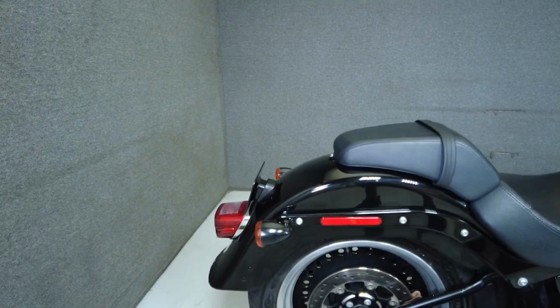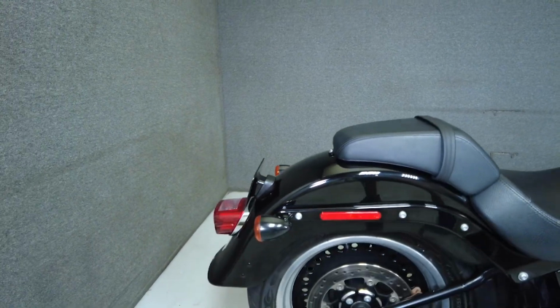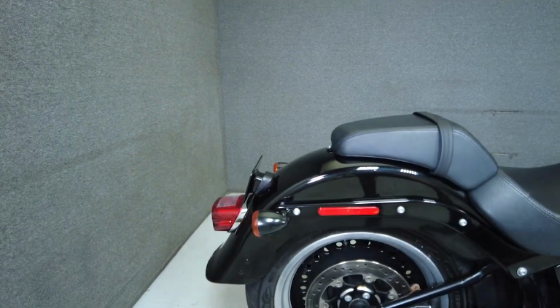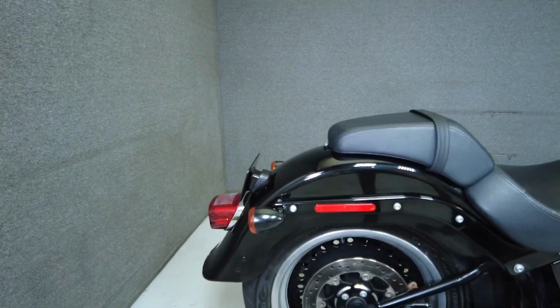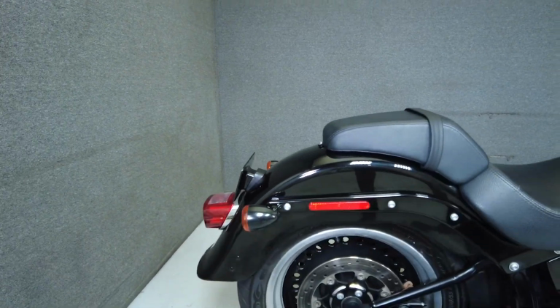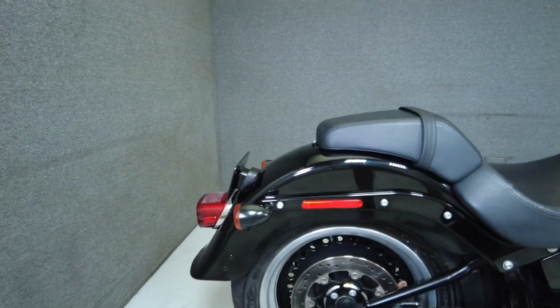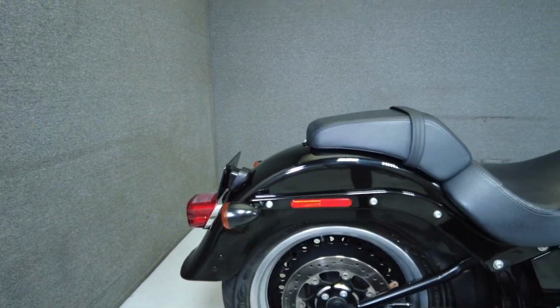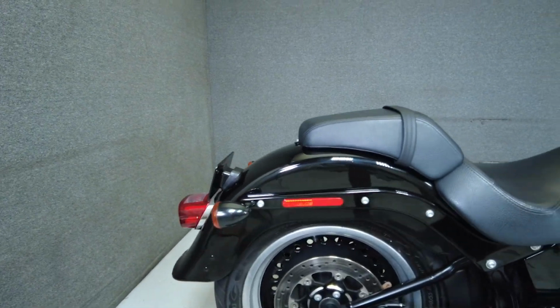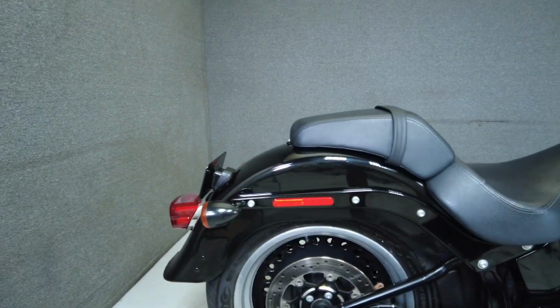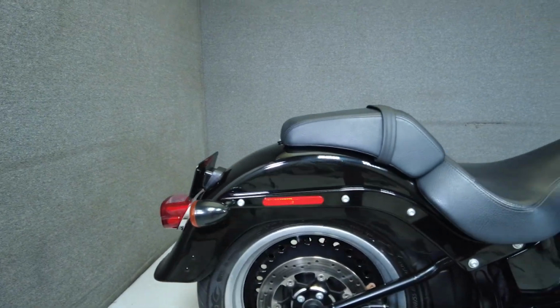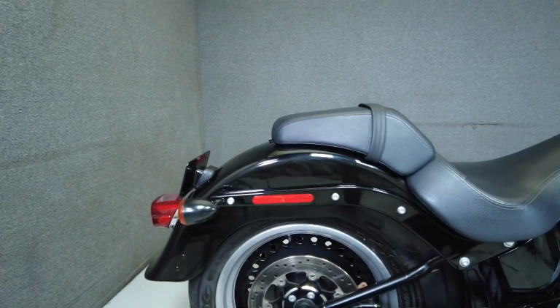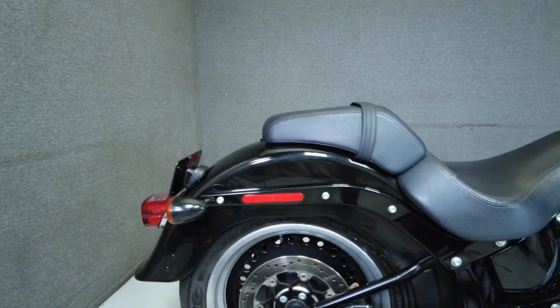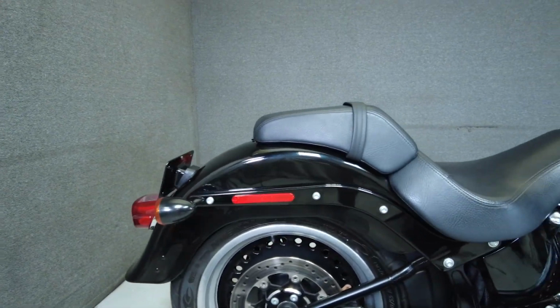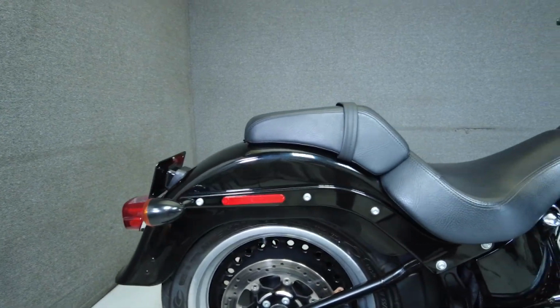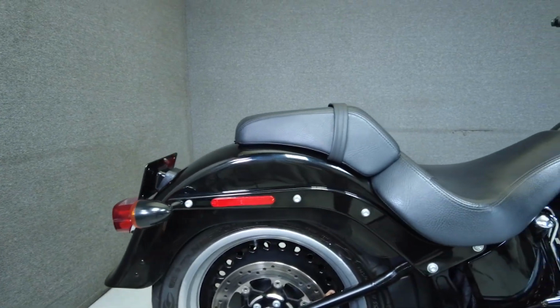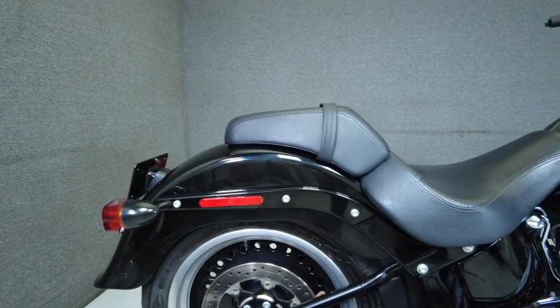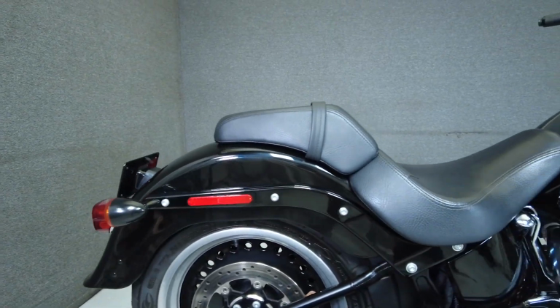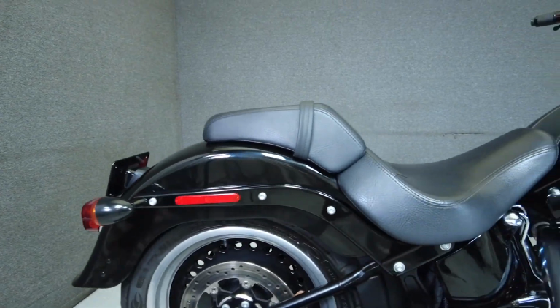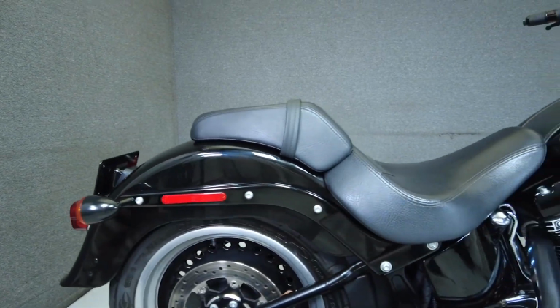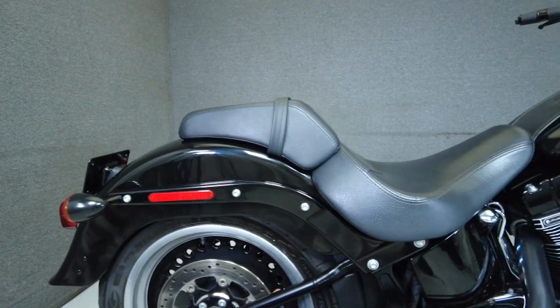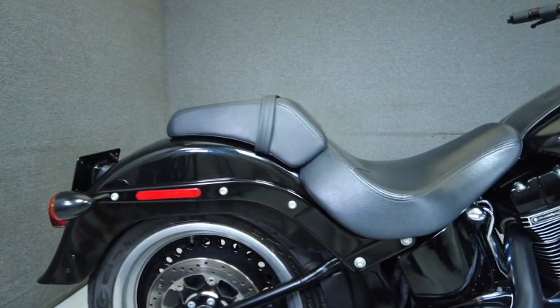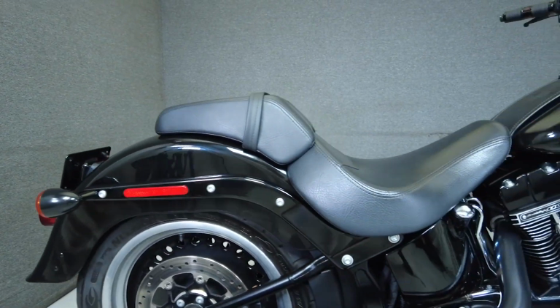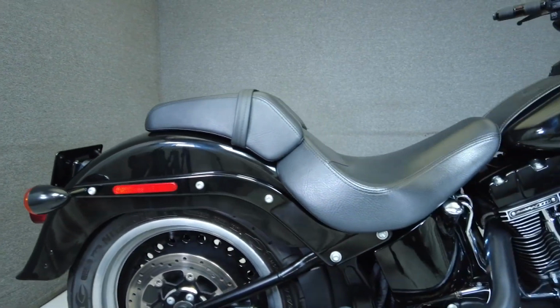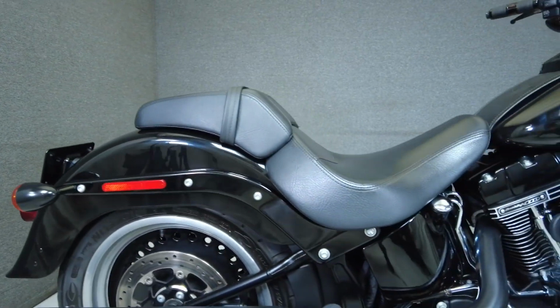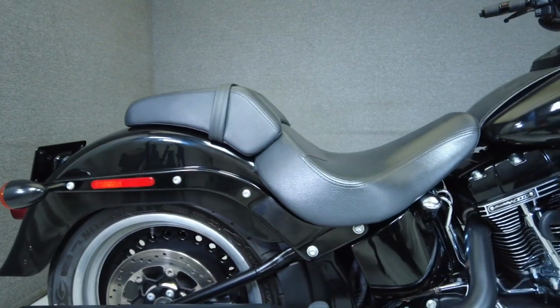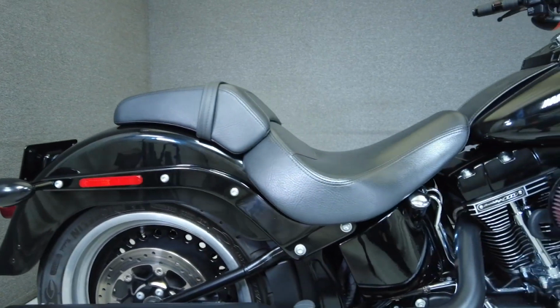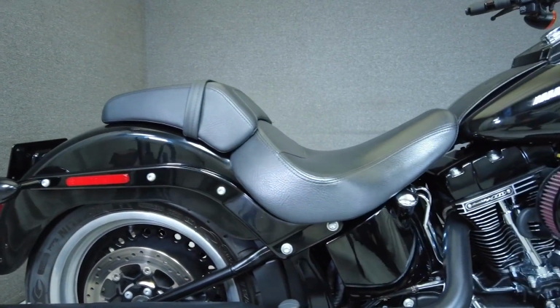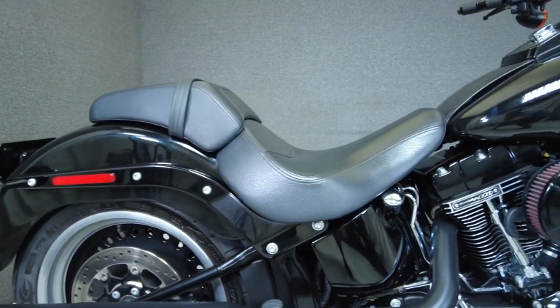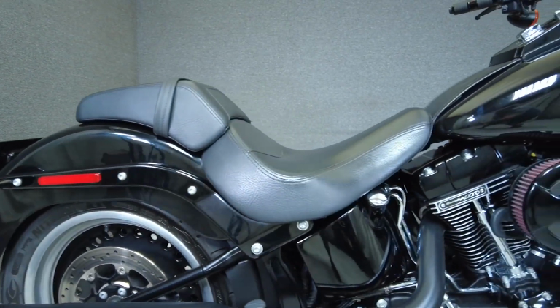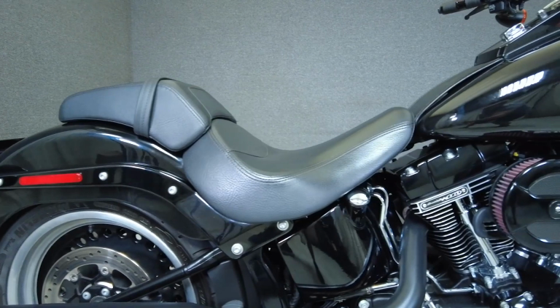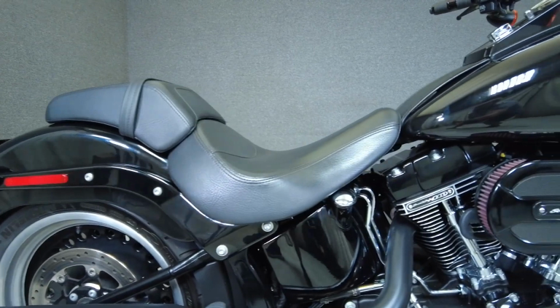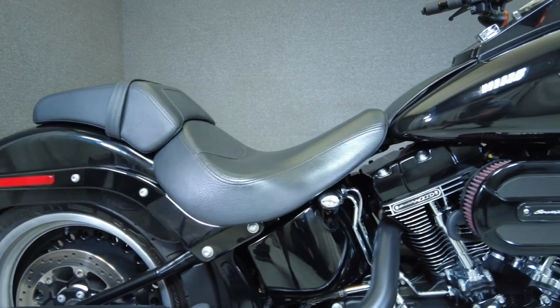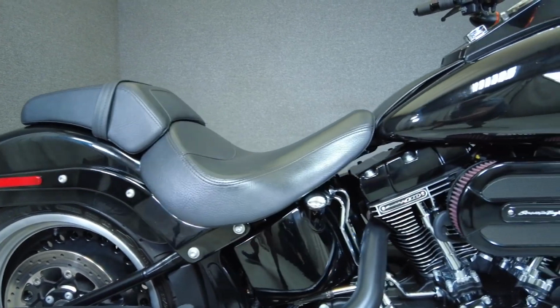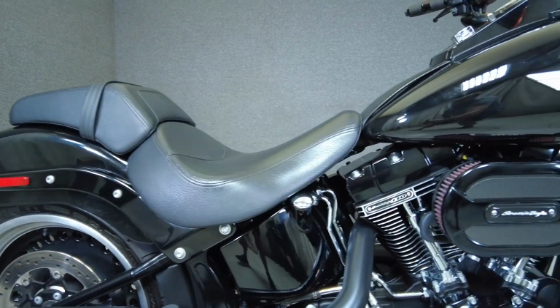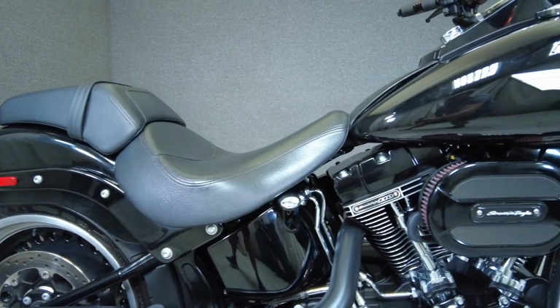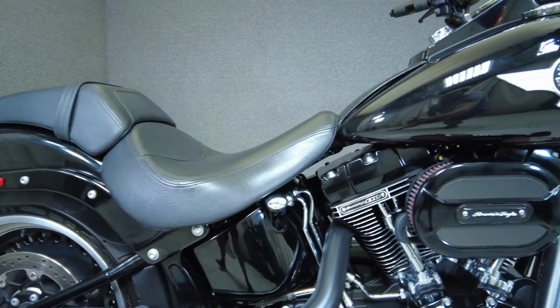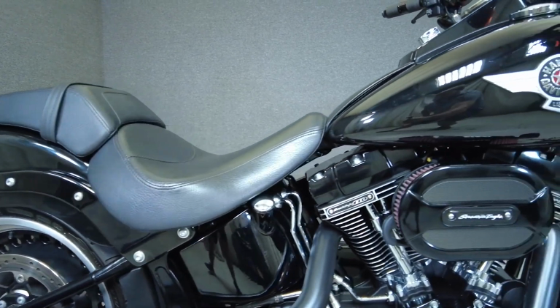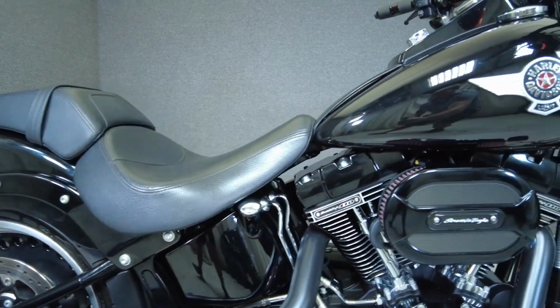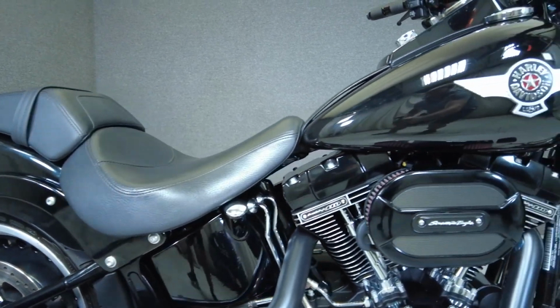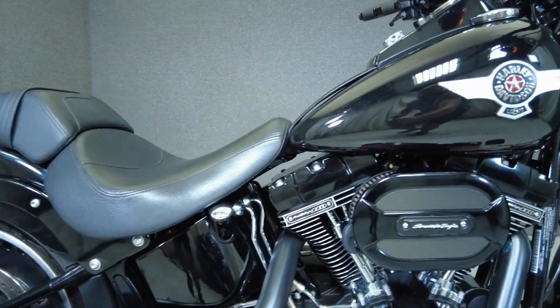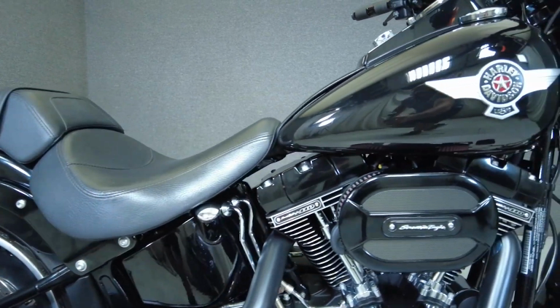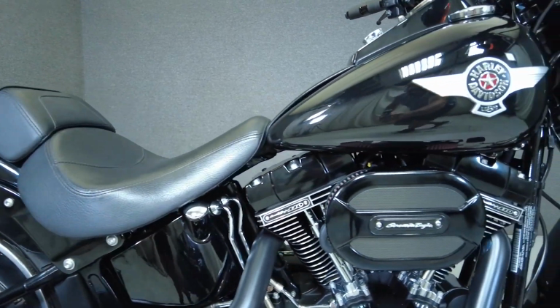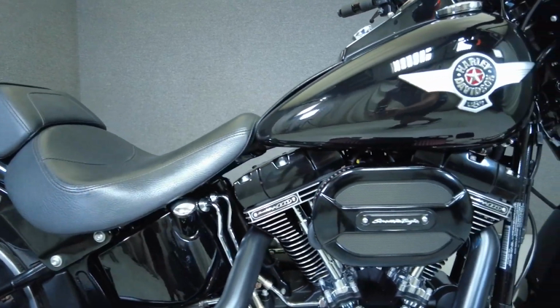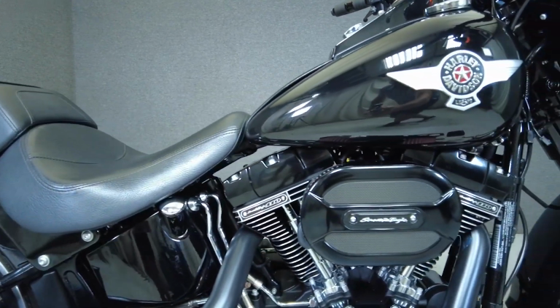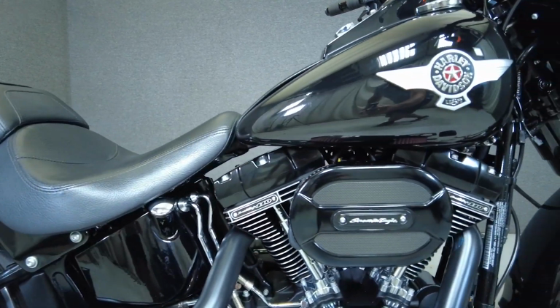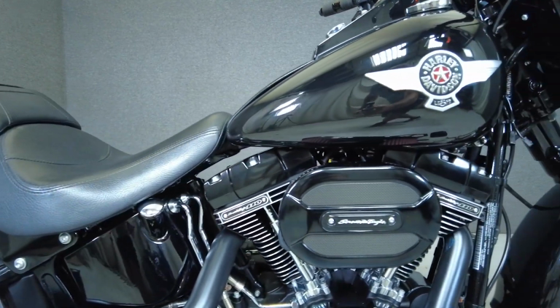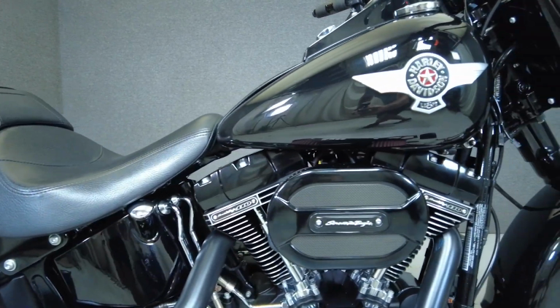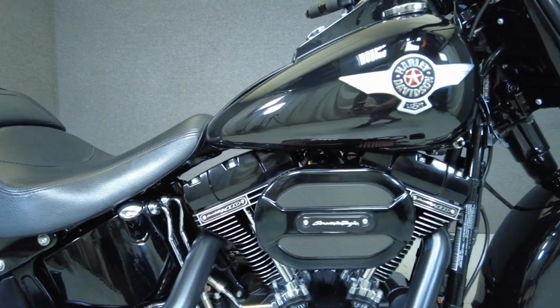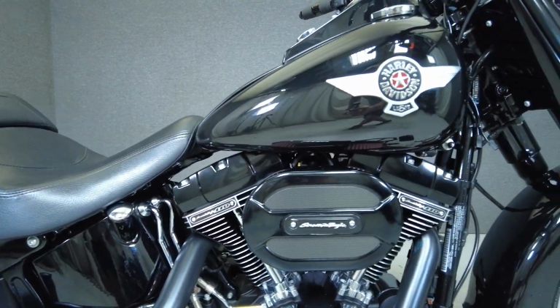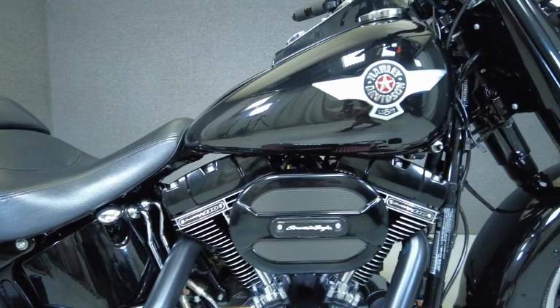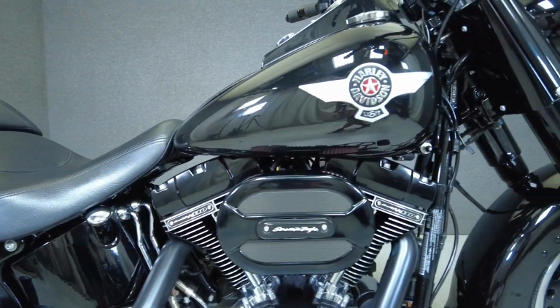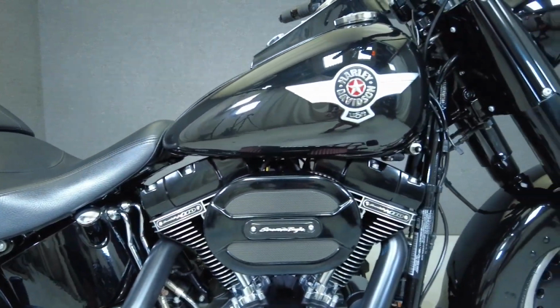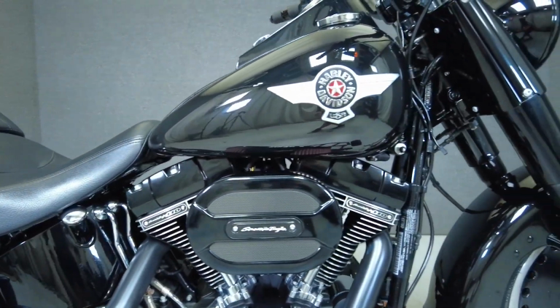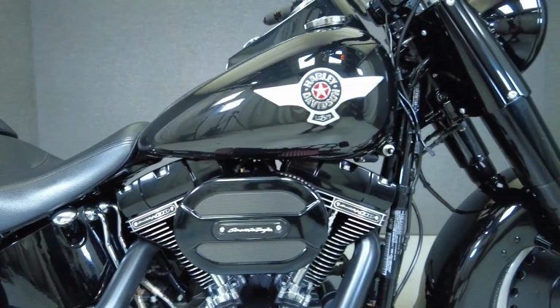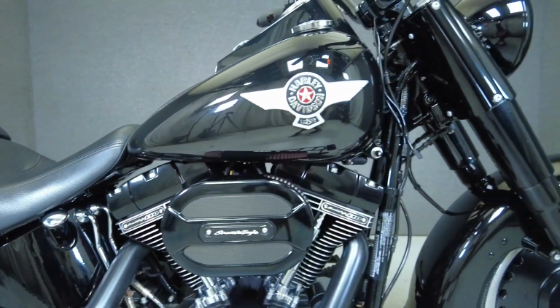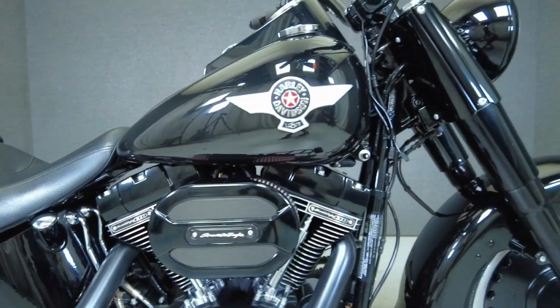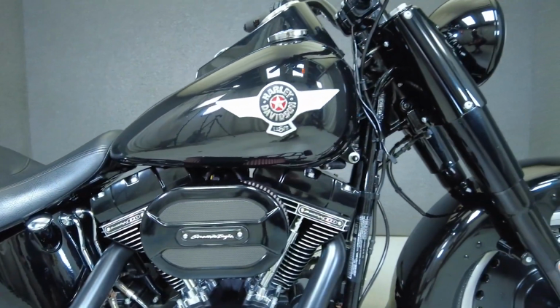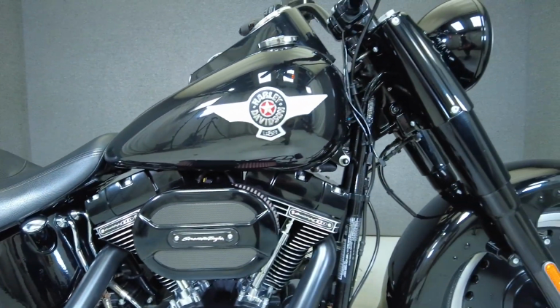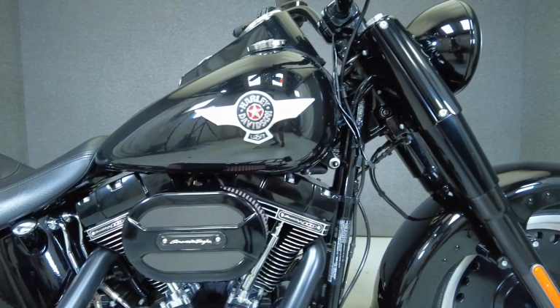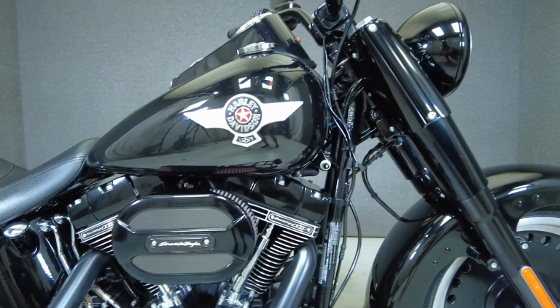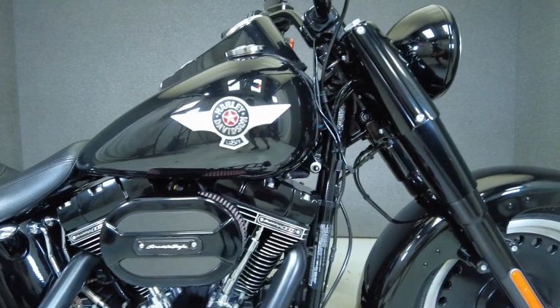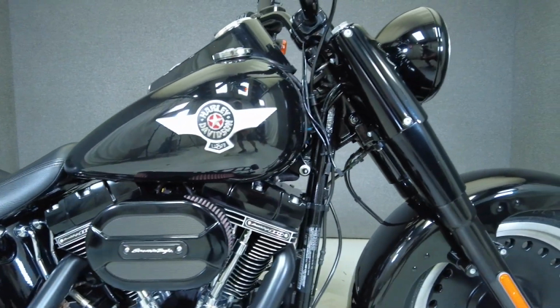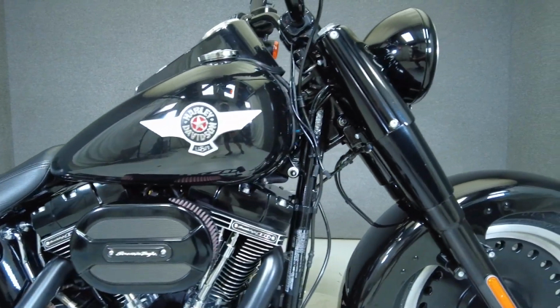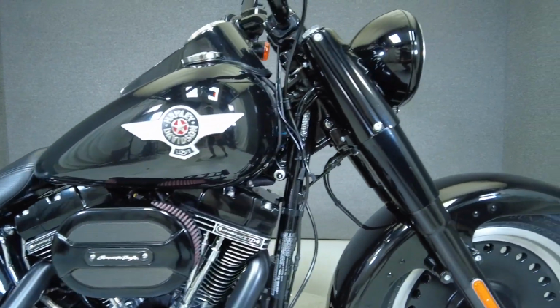Additional upgrades include an LED headlight and rider footboards. From the factory it comes equipped with ABS, traction control, and heated grips.